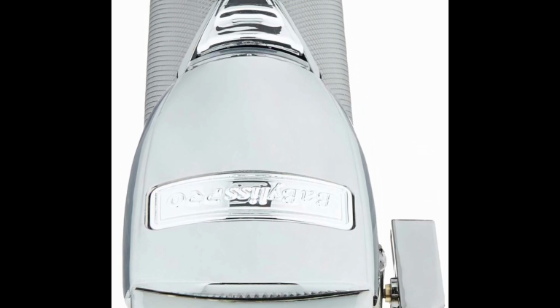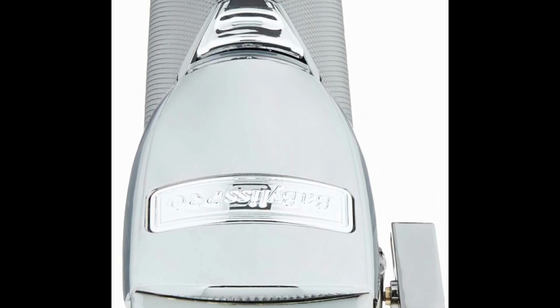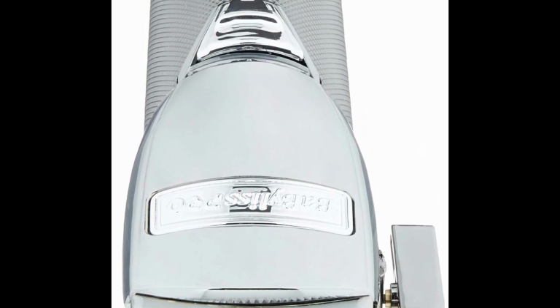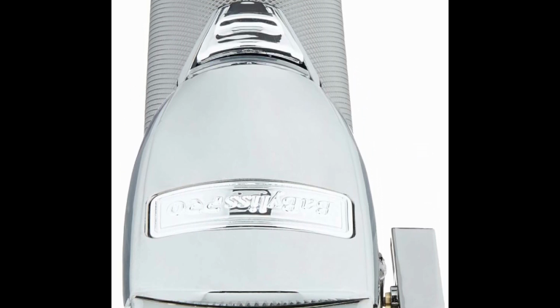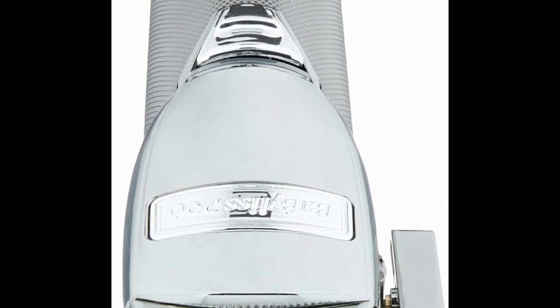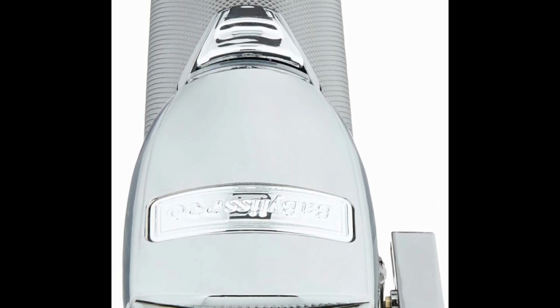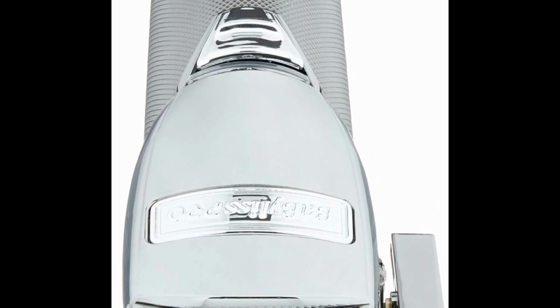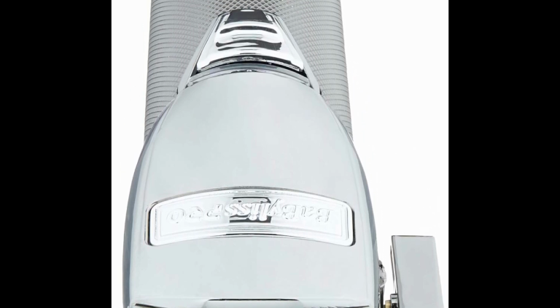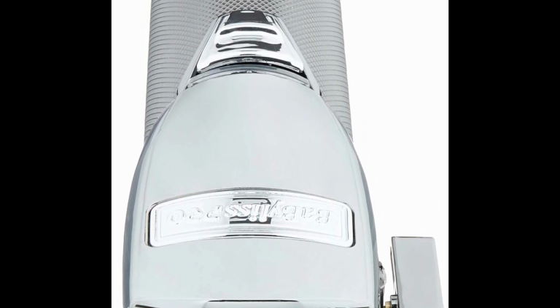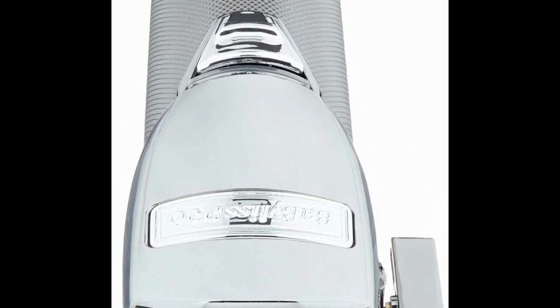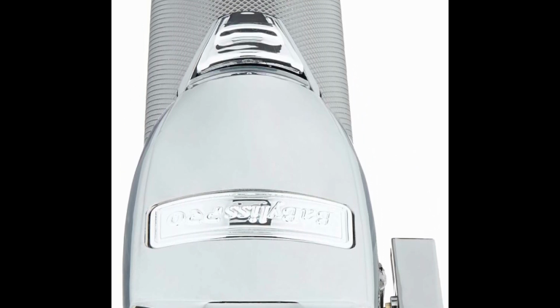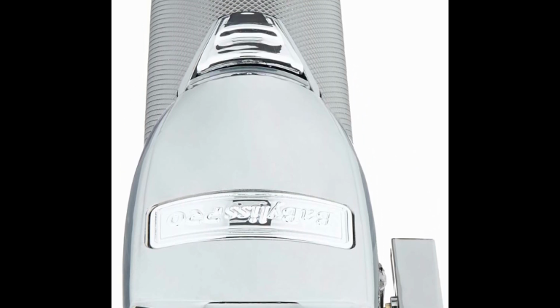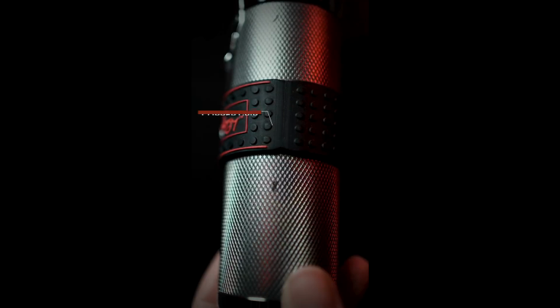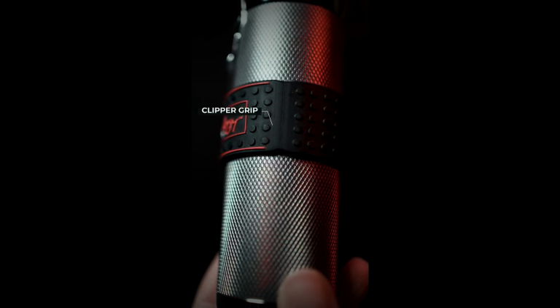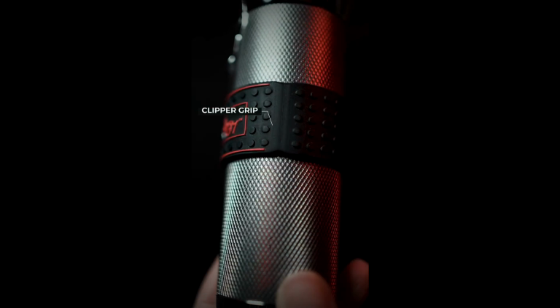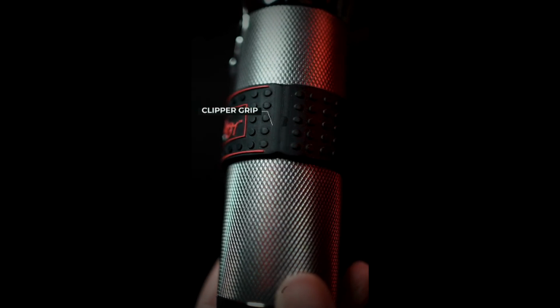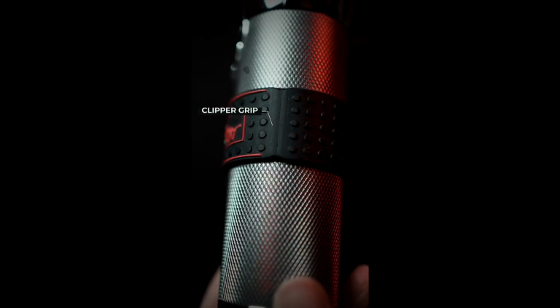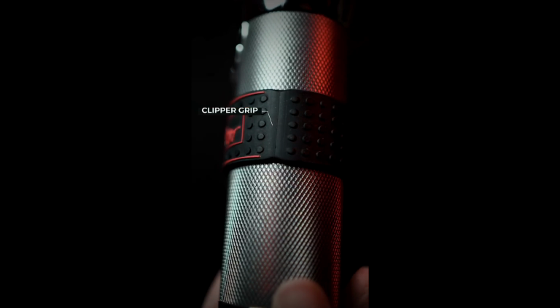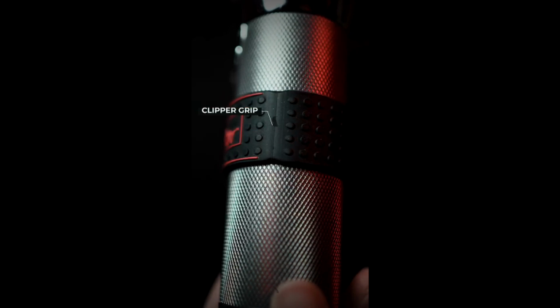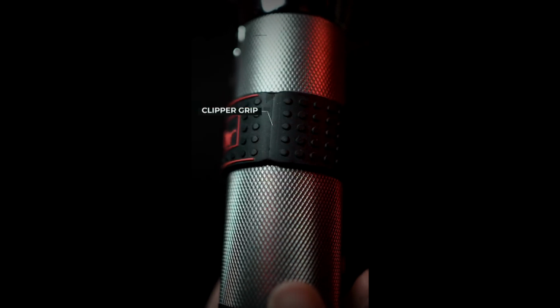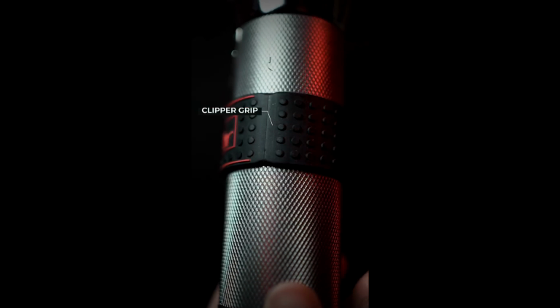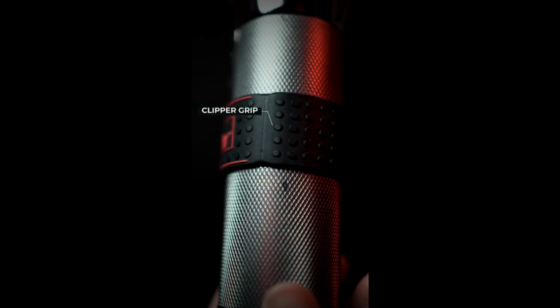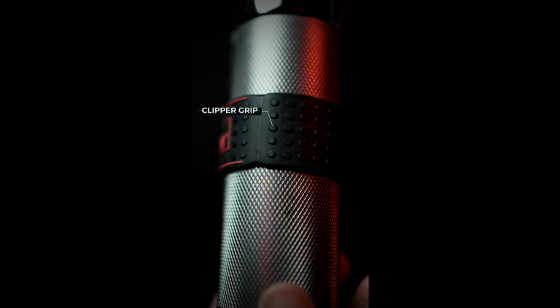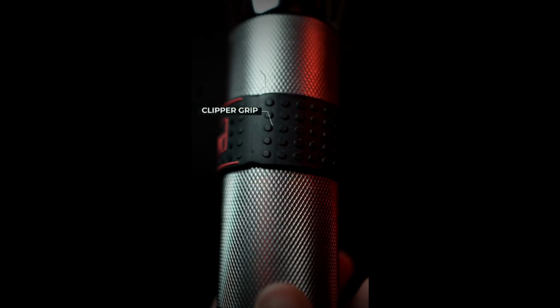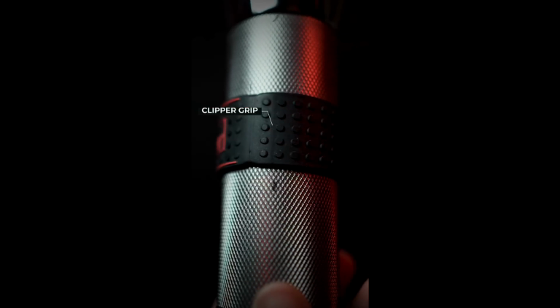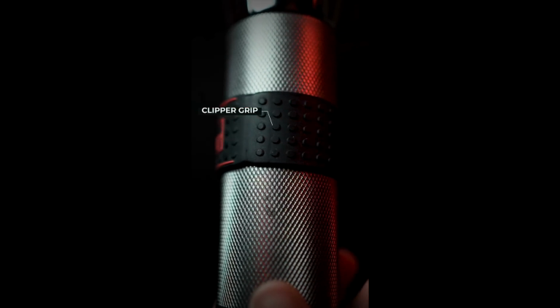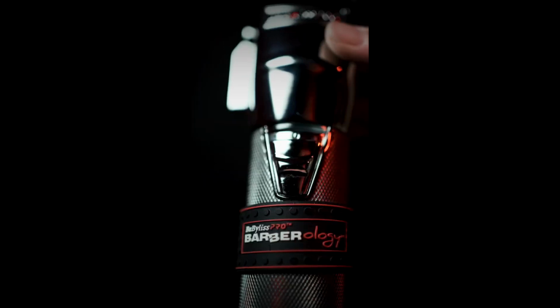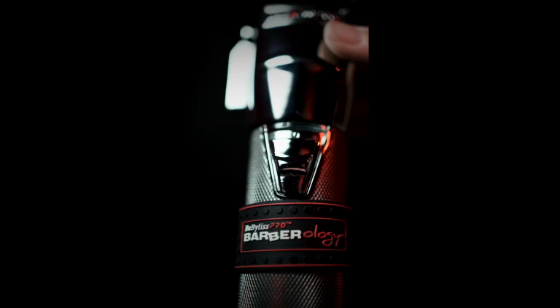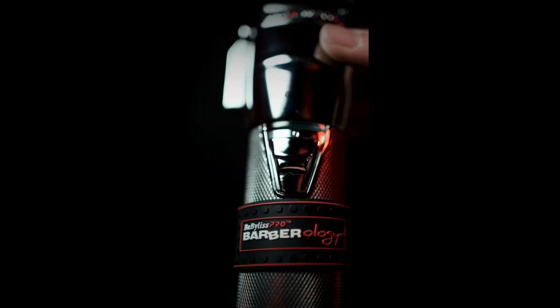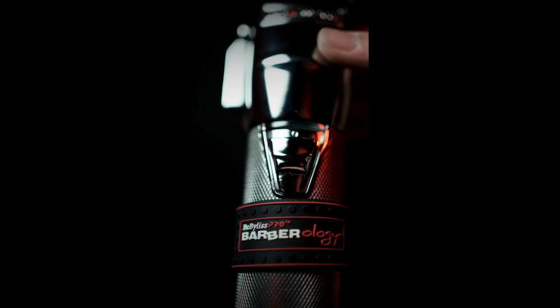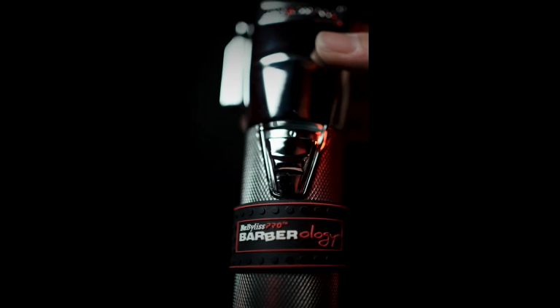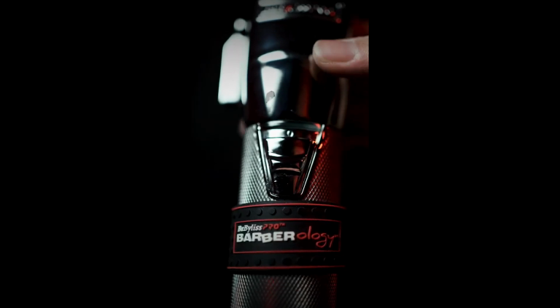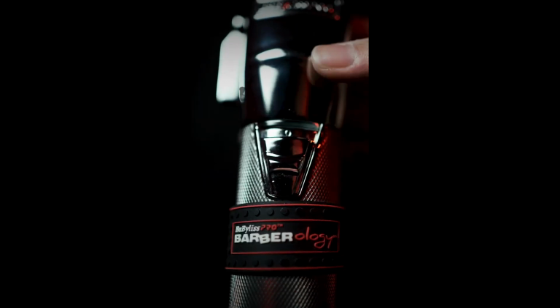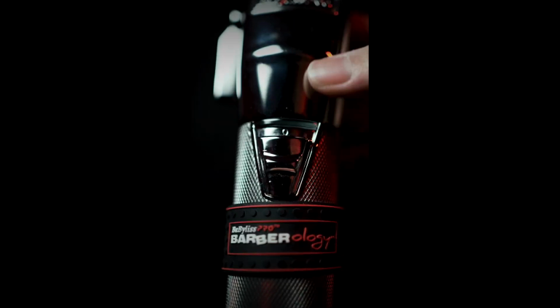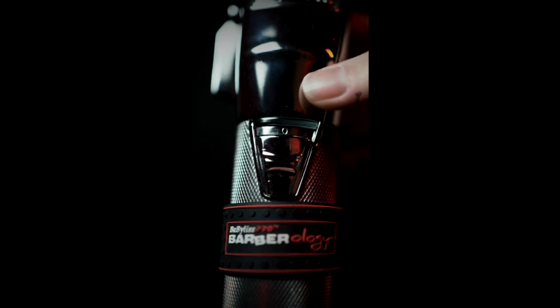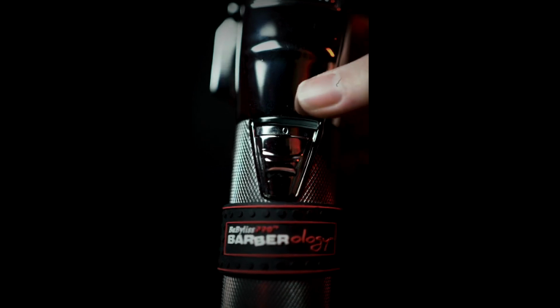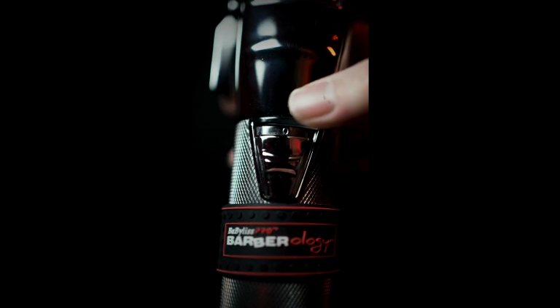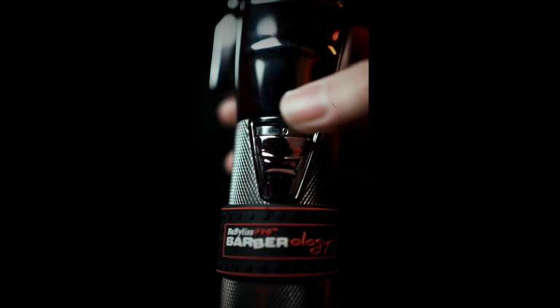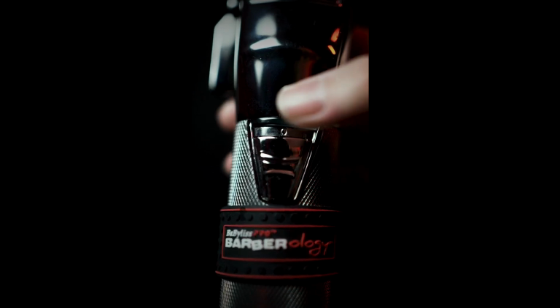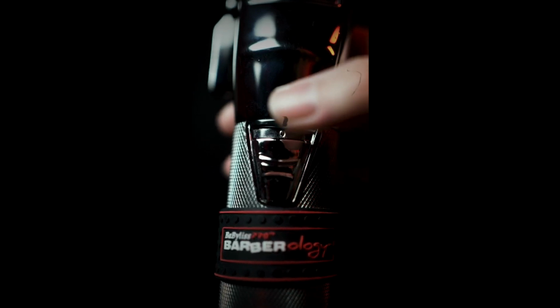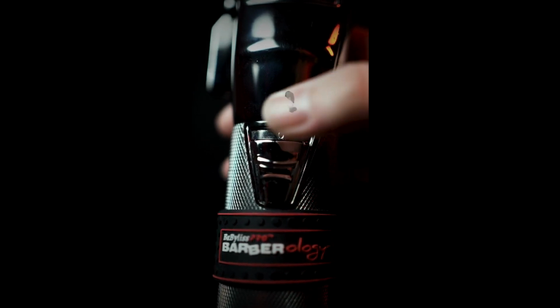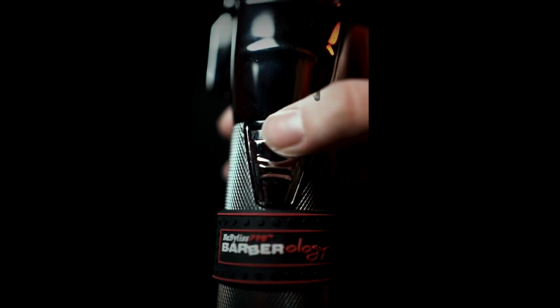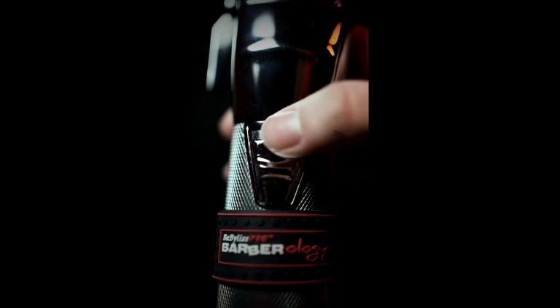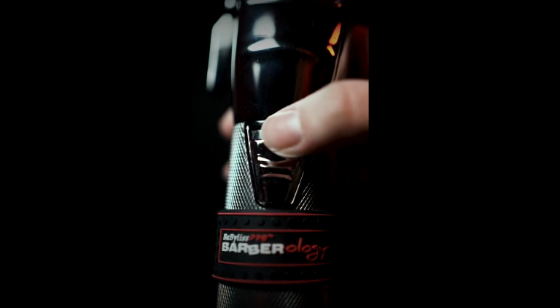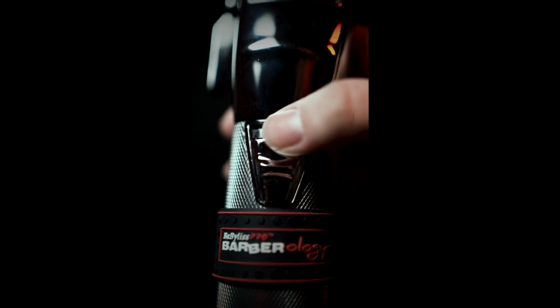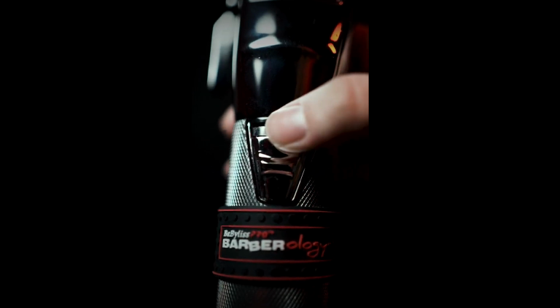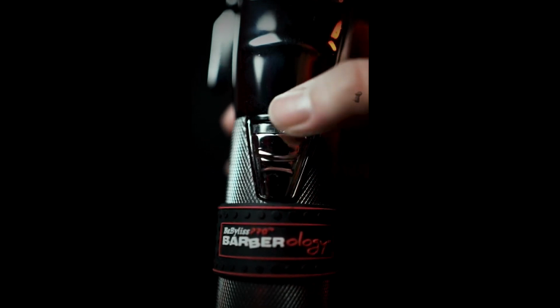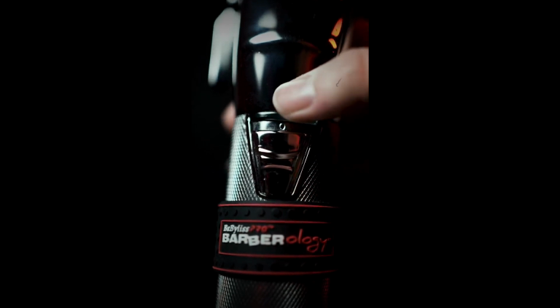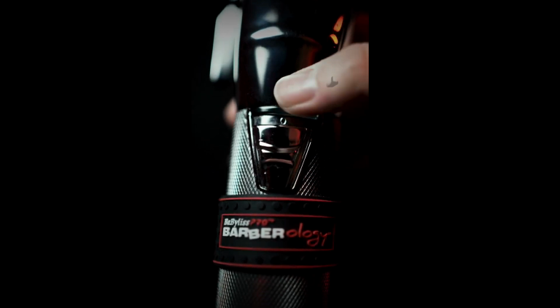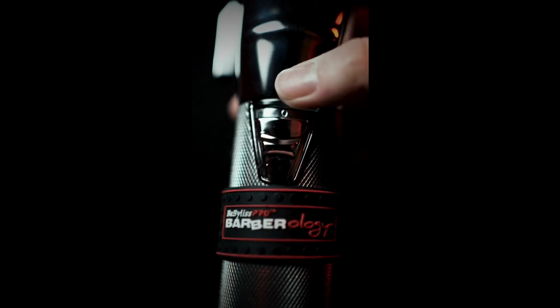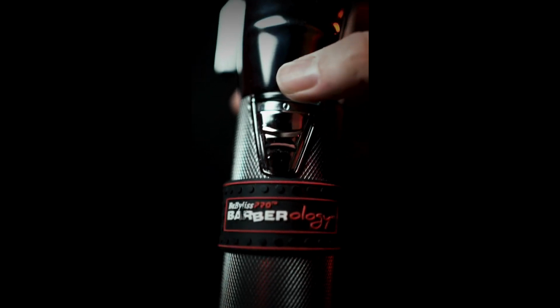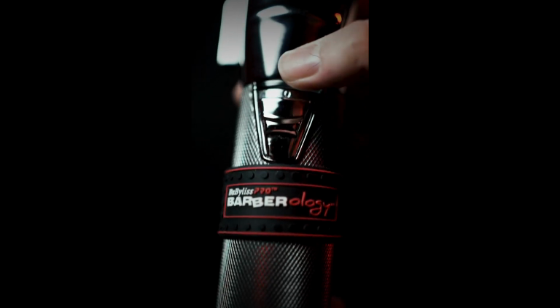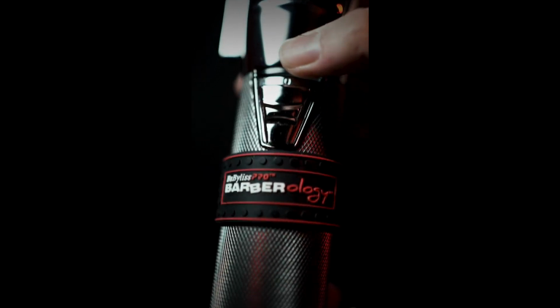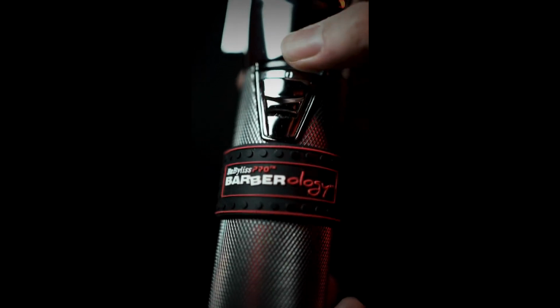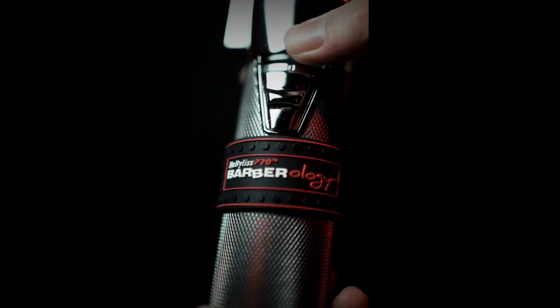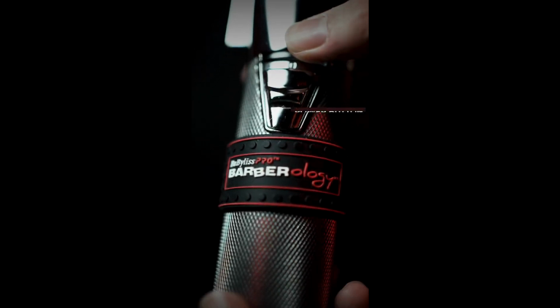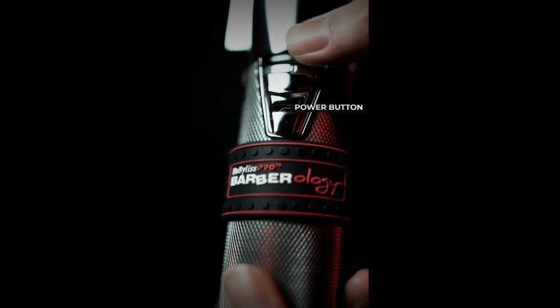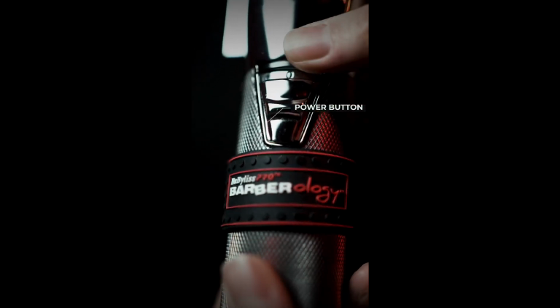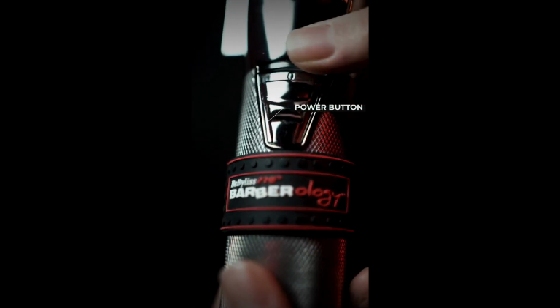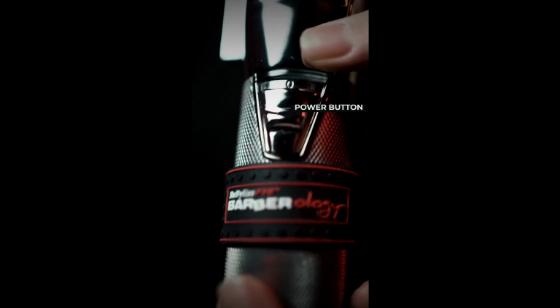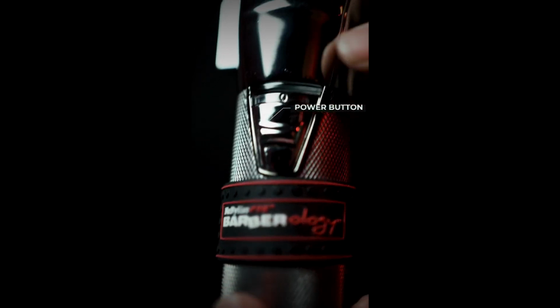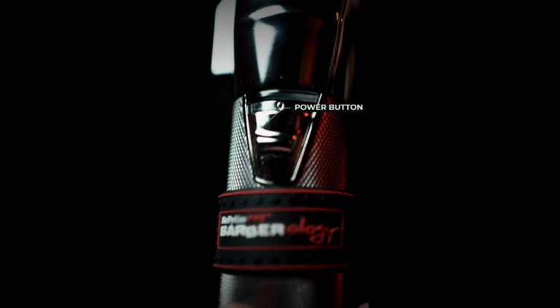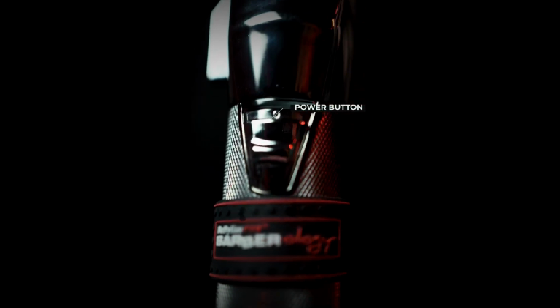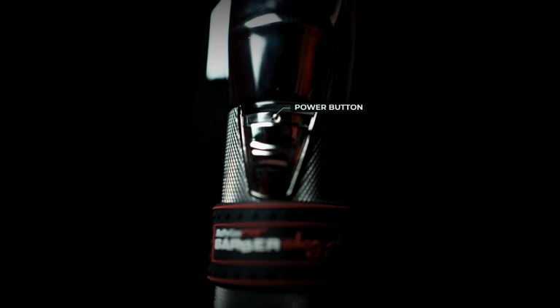The moment I took these out of the case, picked them up, felt how light they were — not having the power cable weigh me down — I knew I made the right choice.